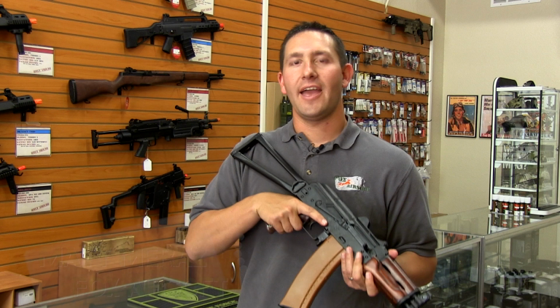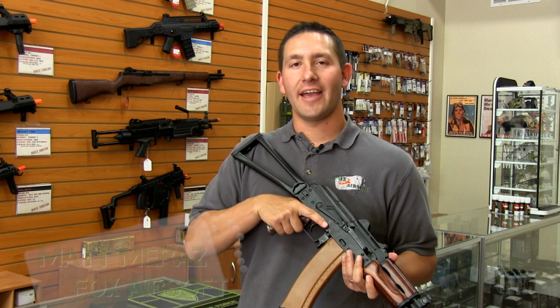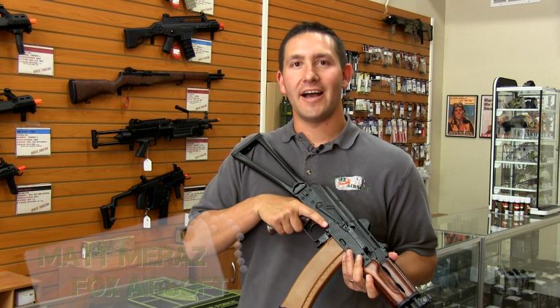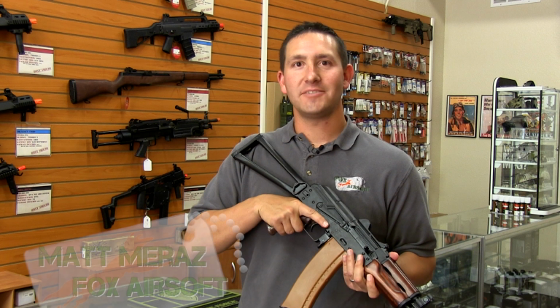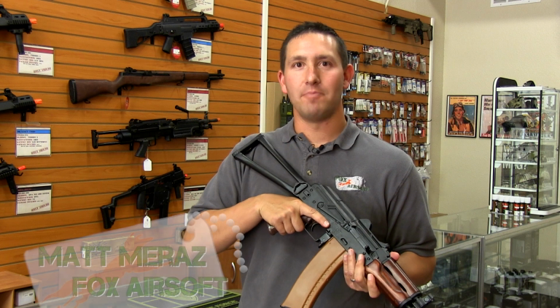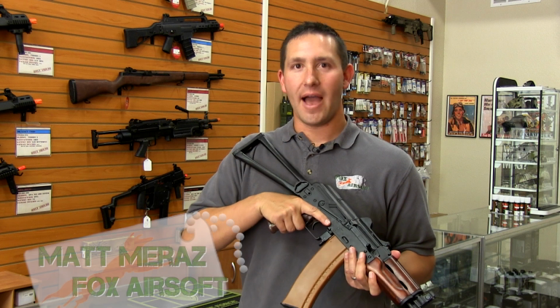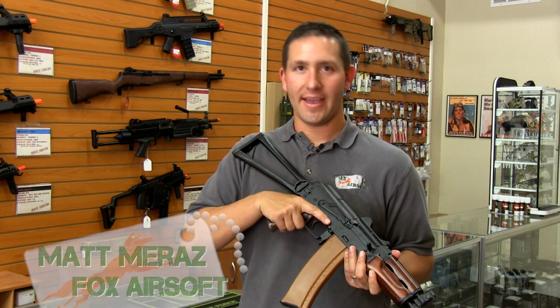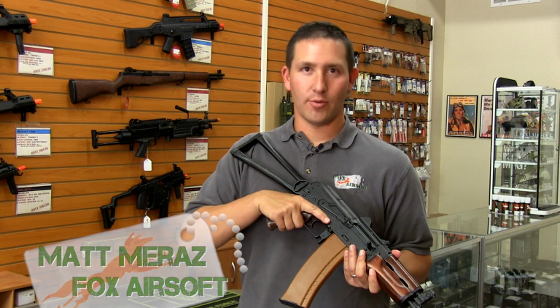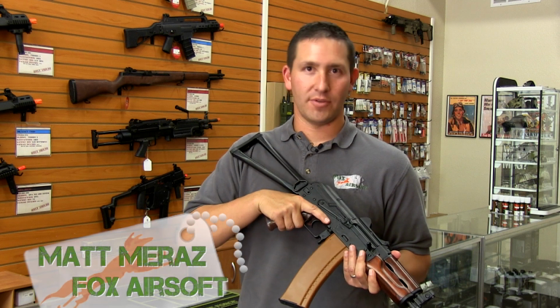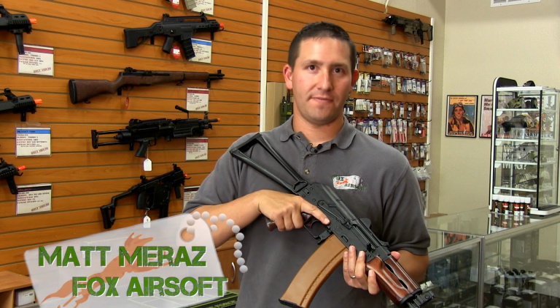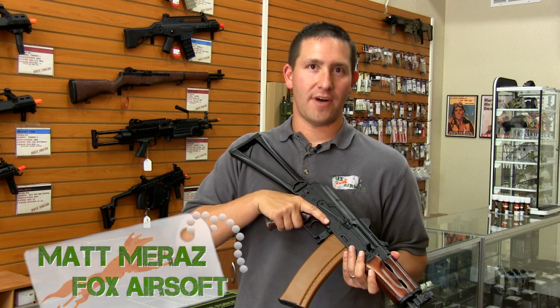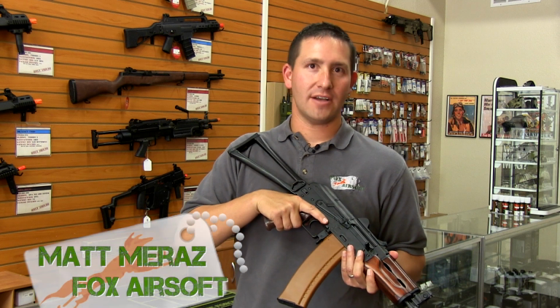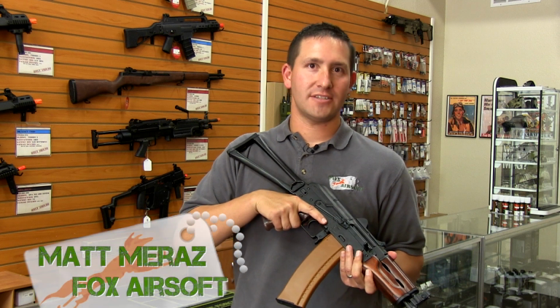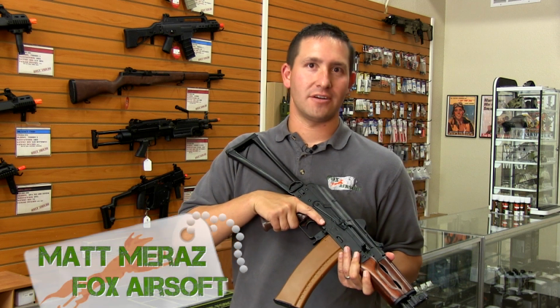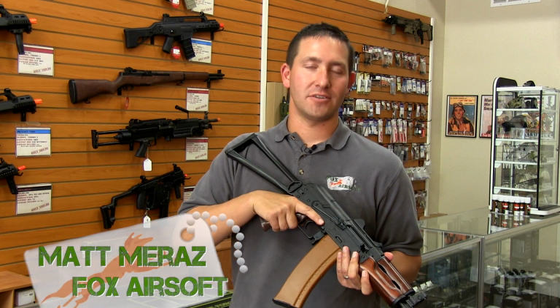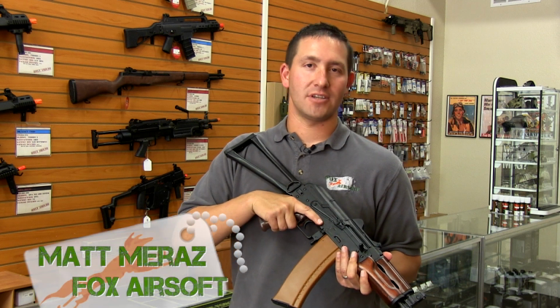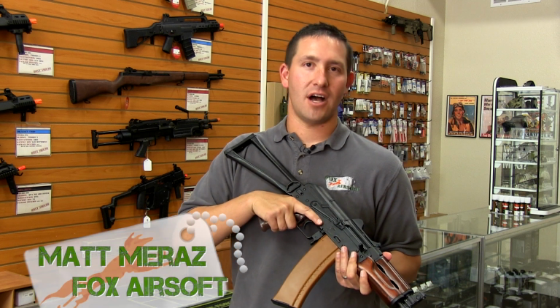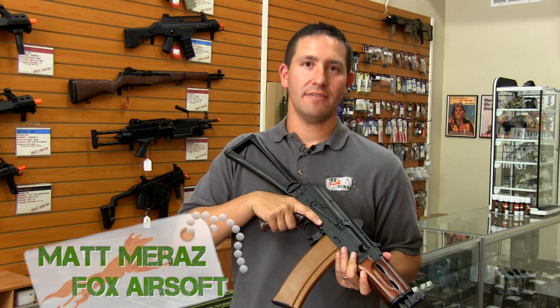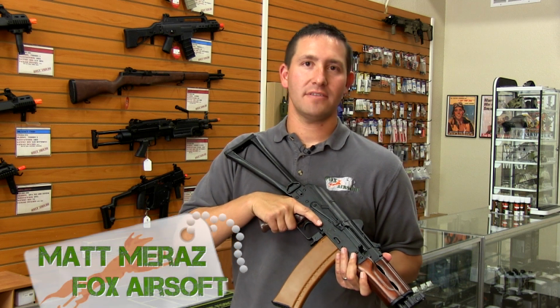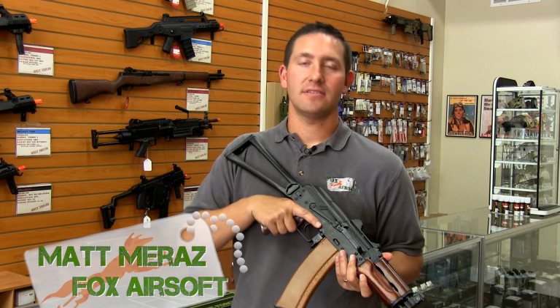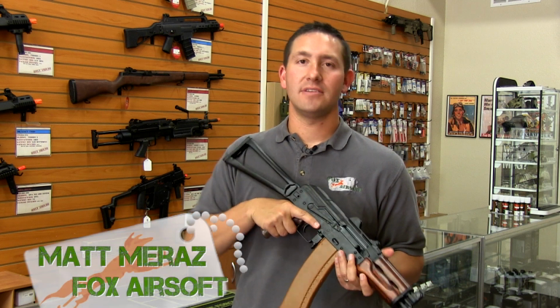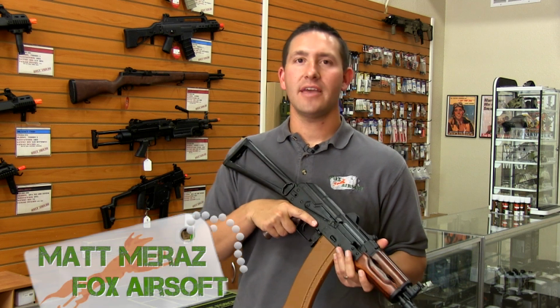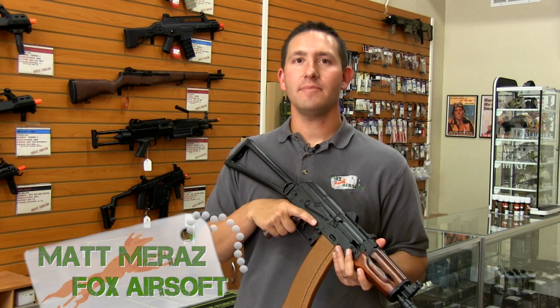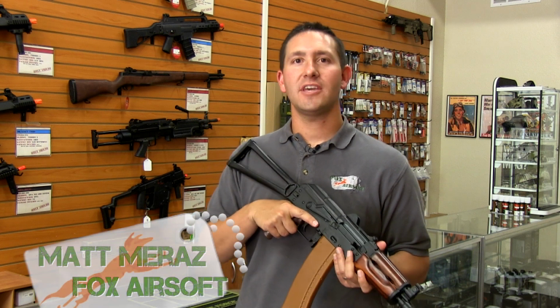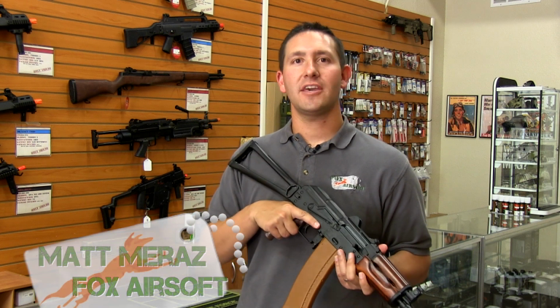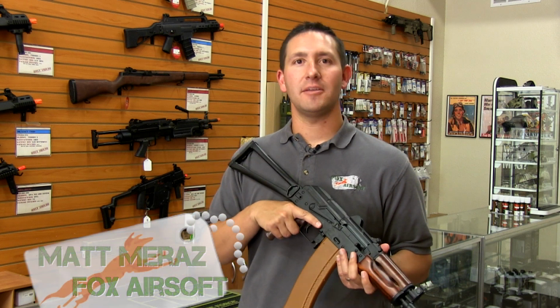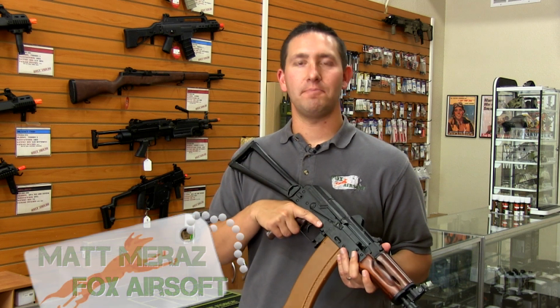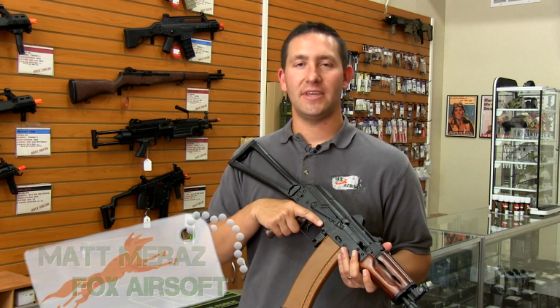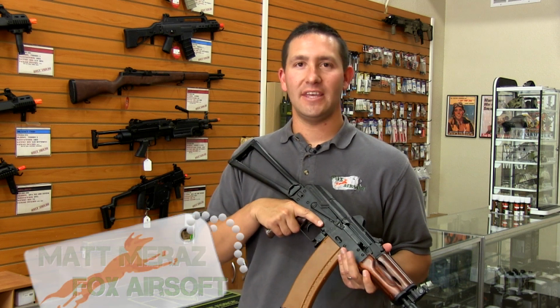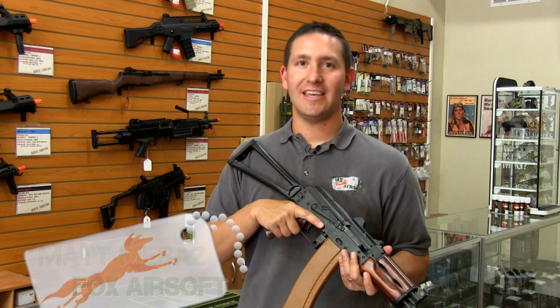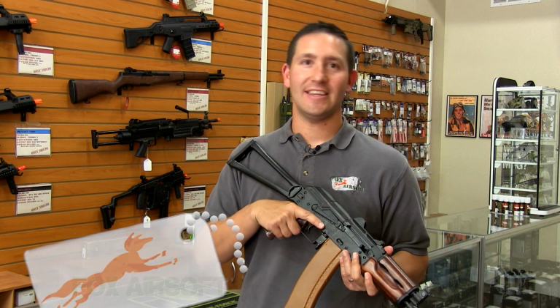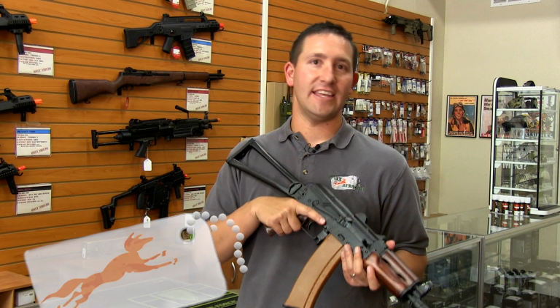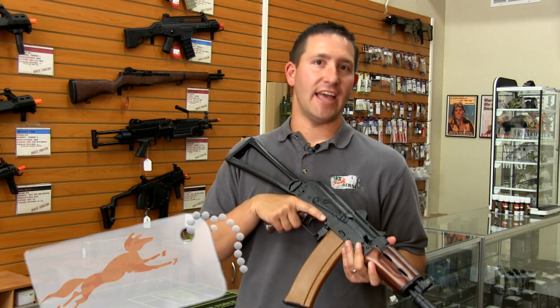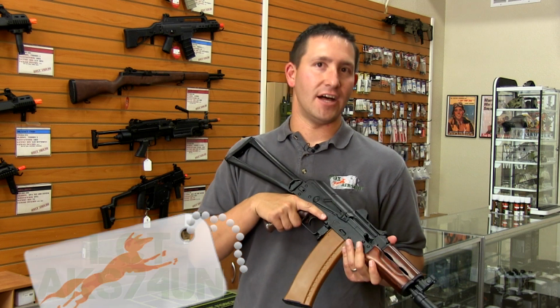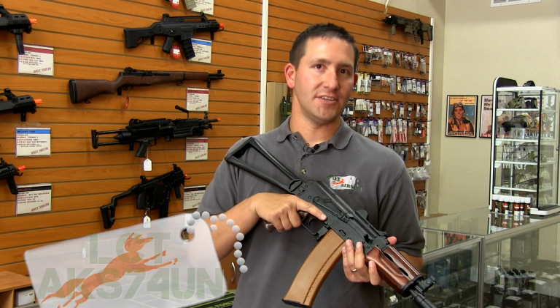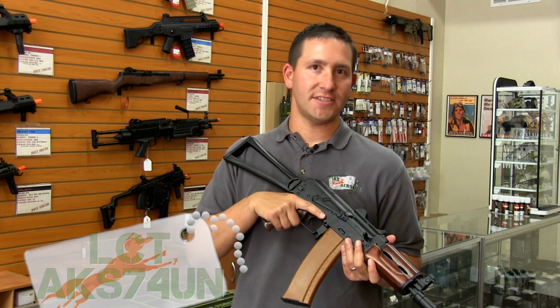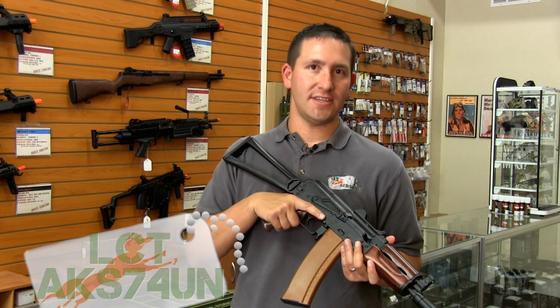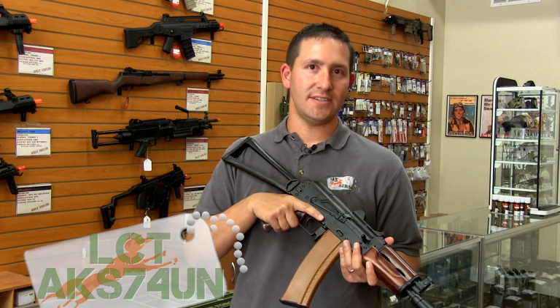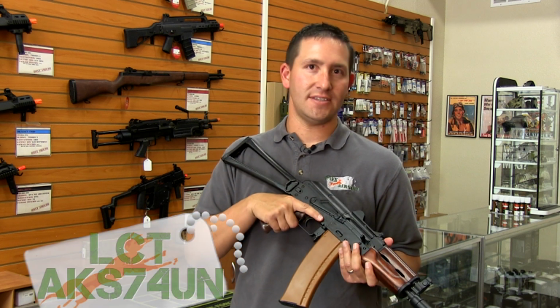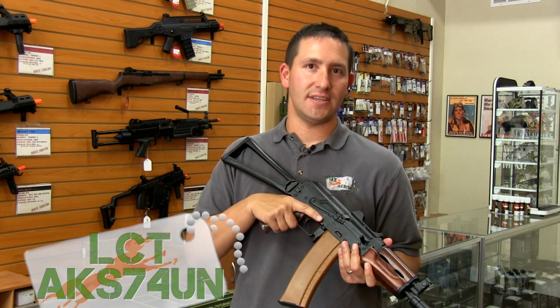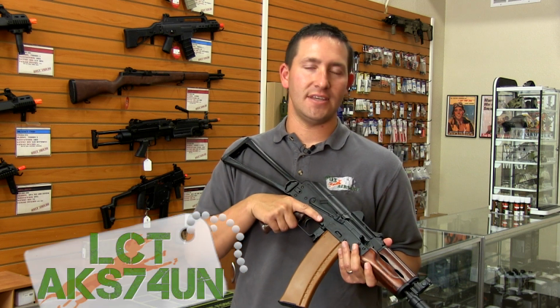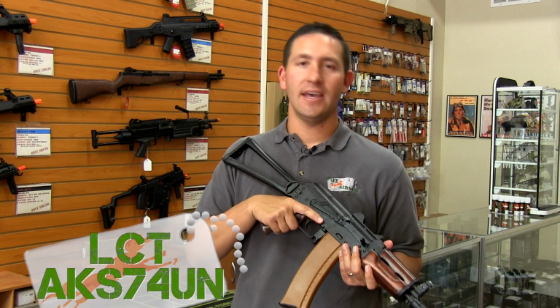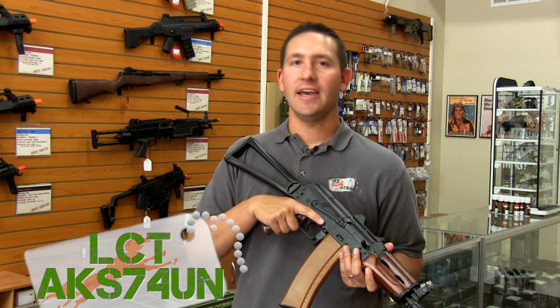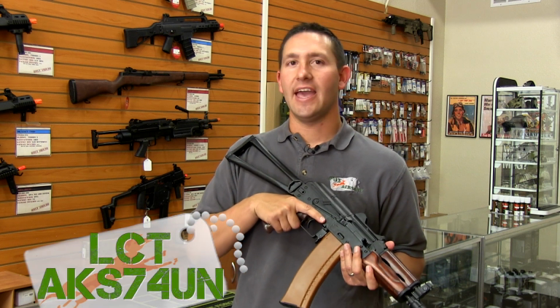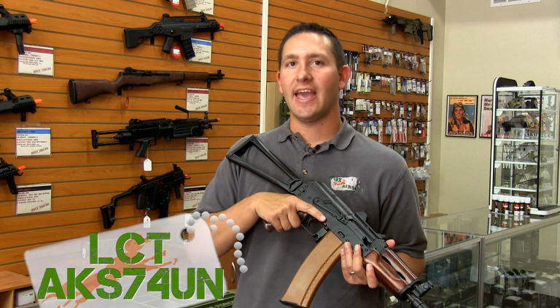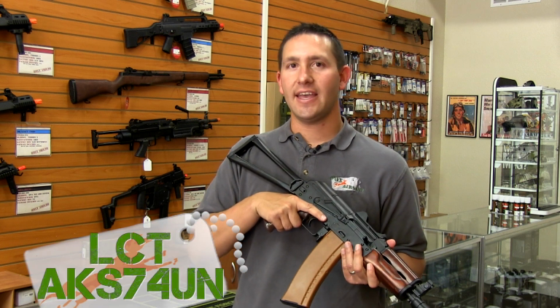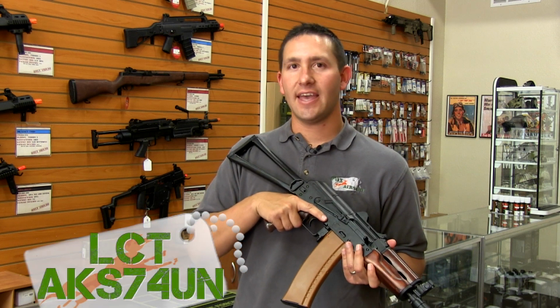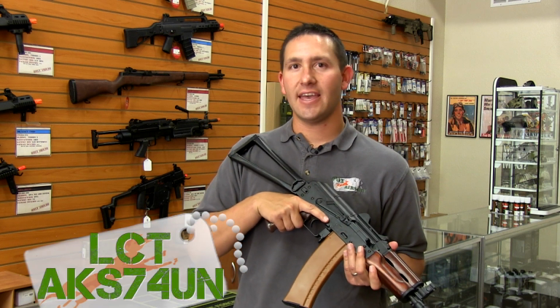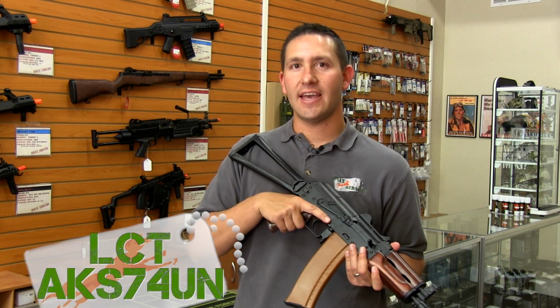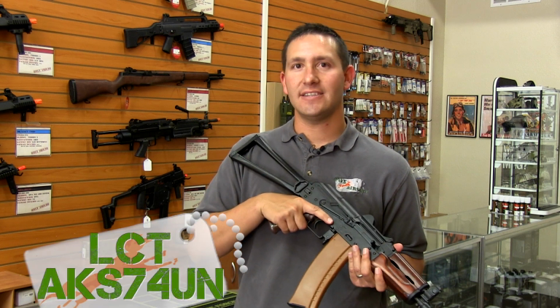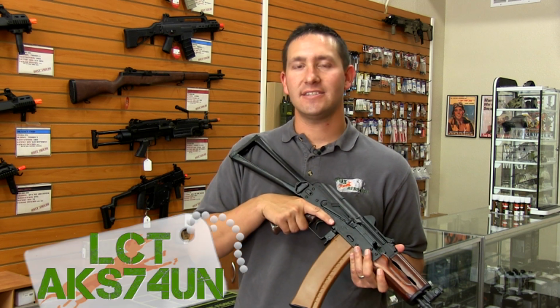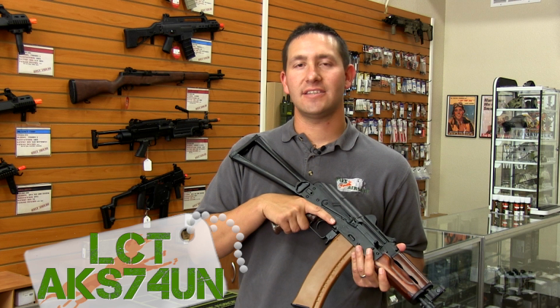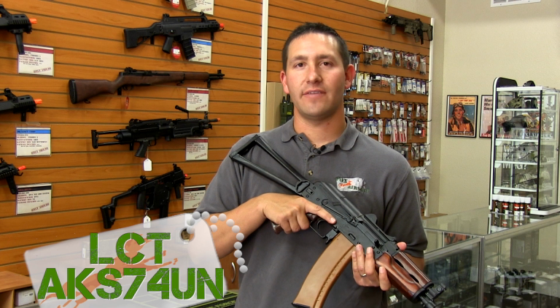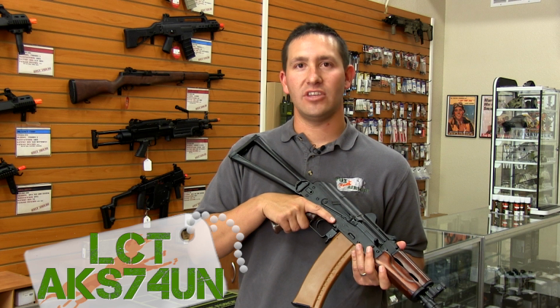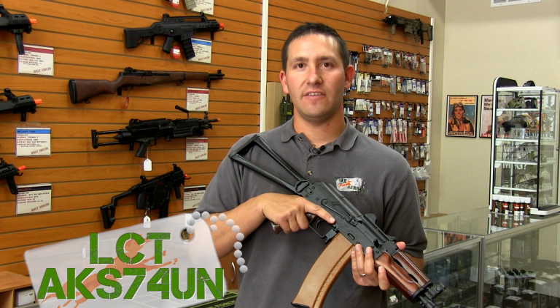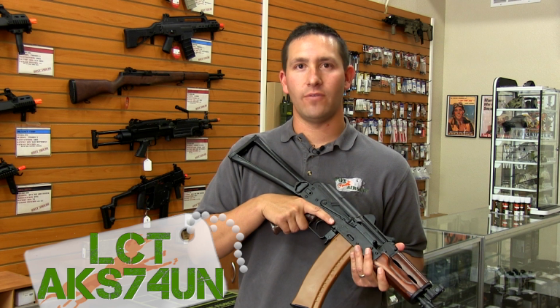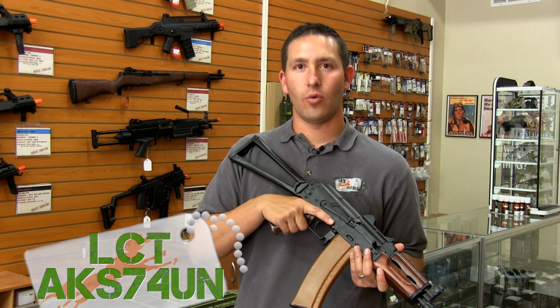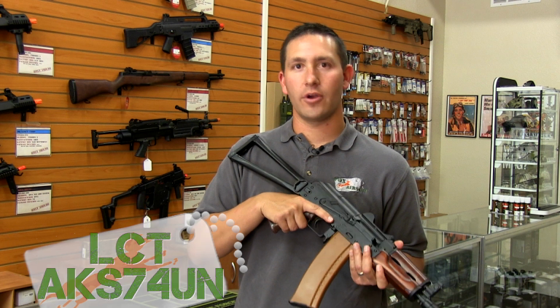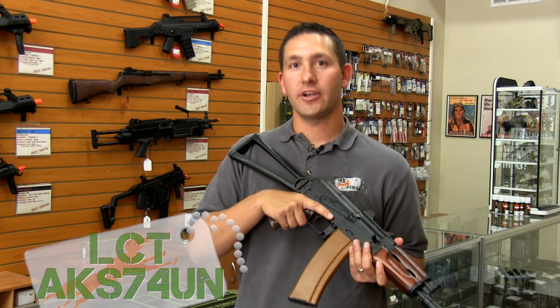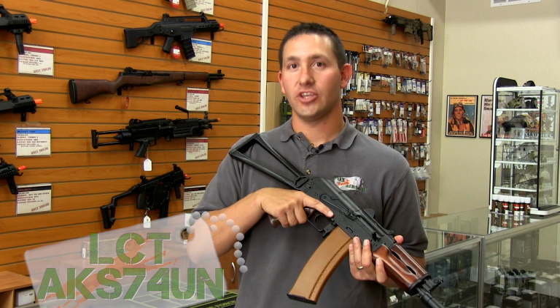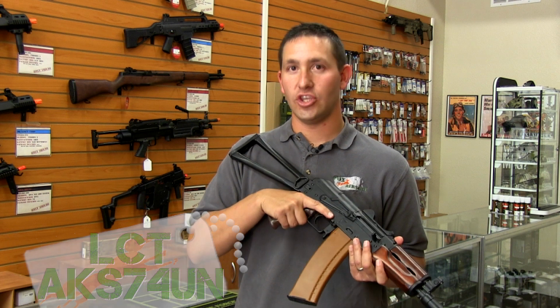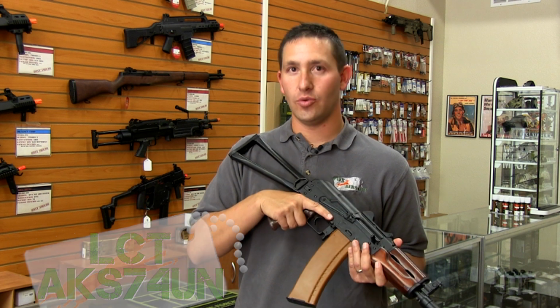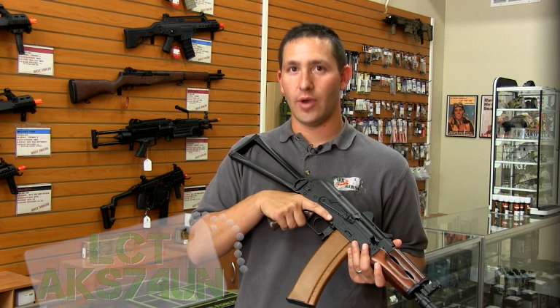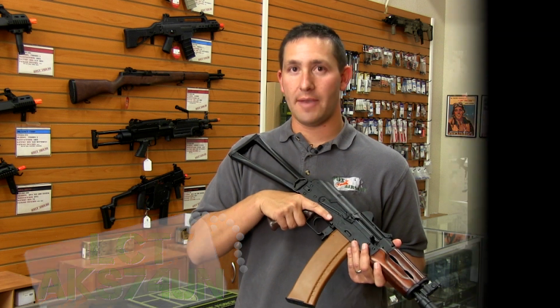Hey guys, Matt here with Fox Airsoft. Today I'm taking a peek at the LCT AKS-74UN.